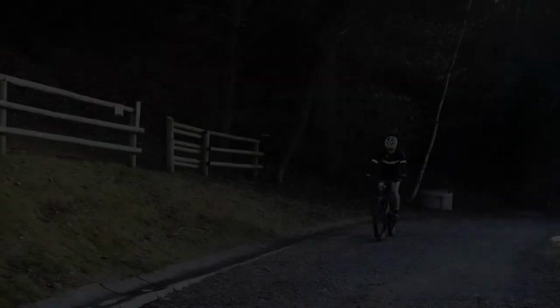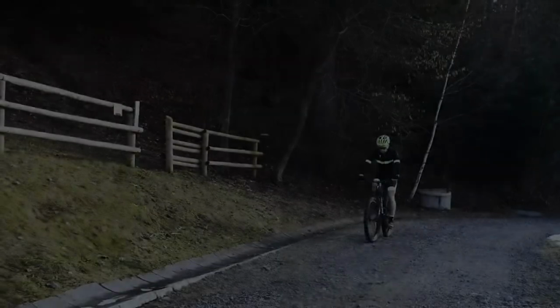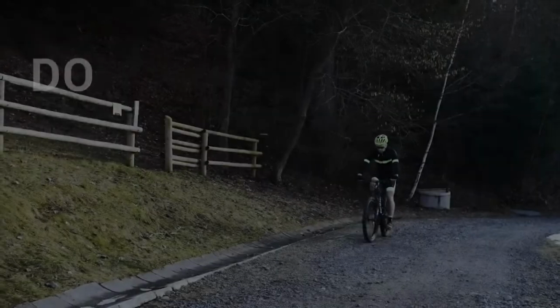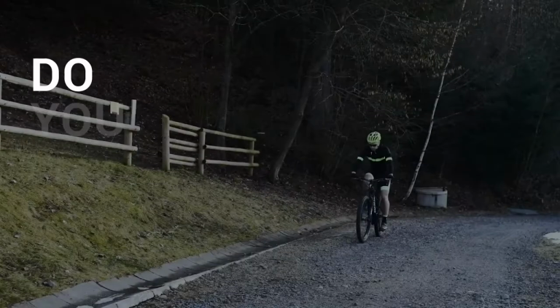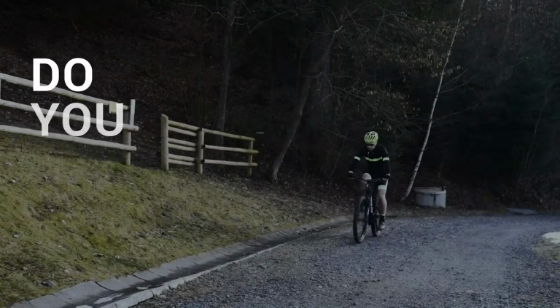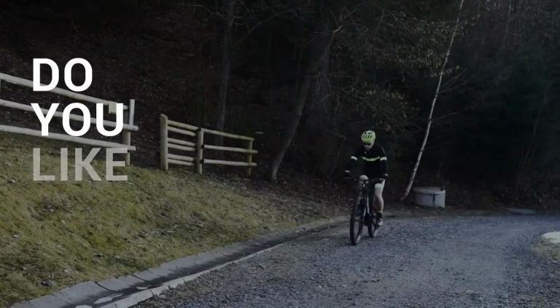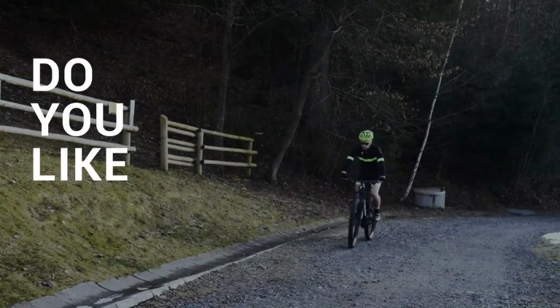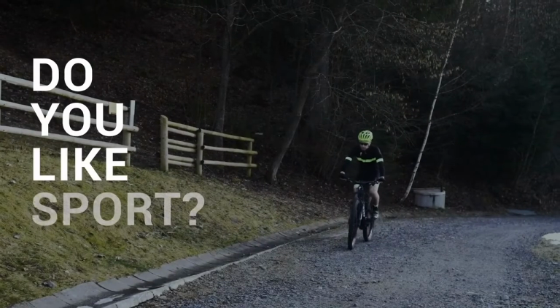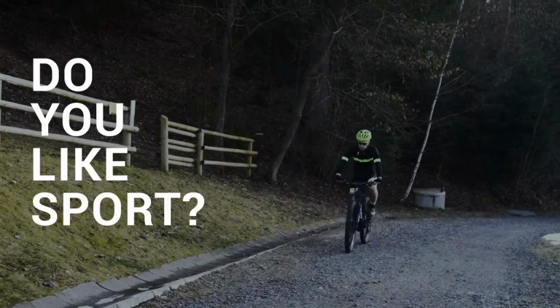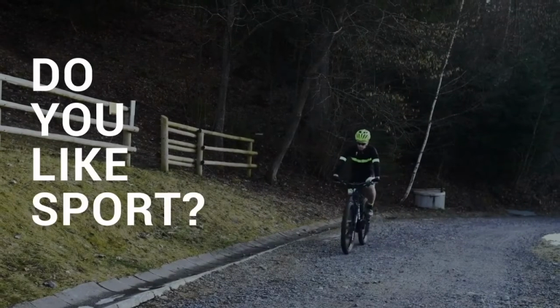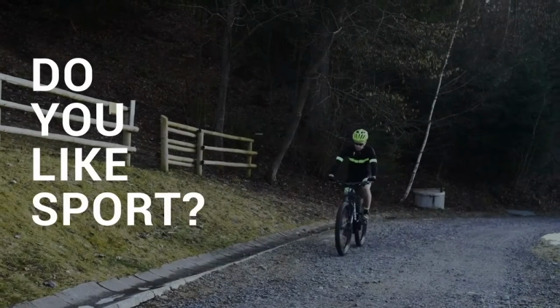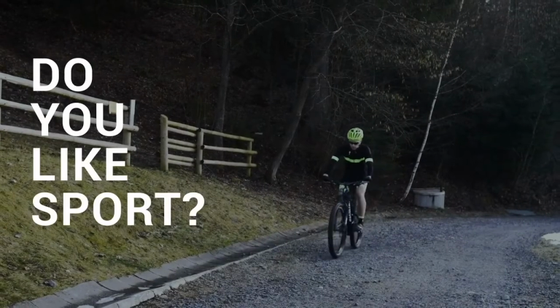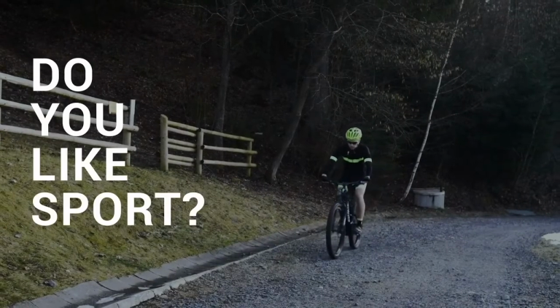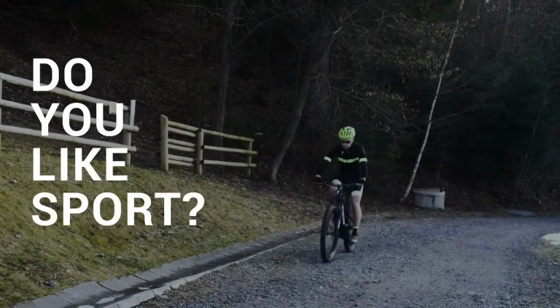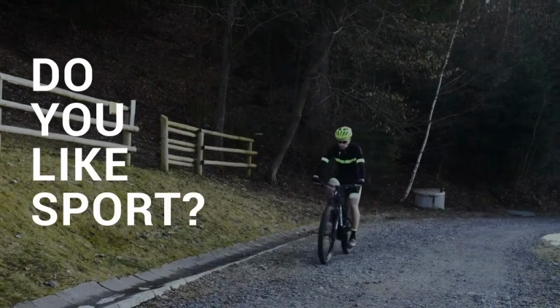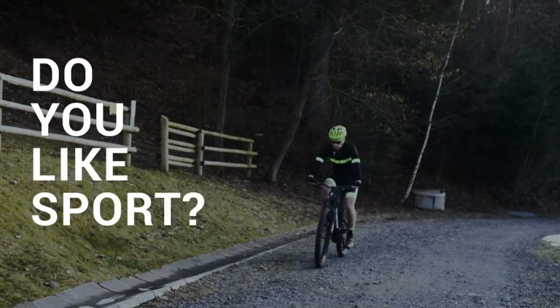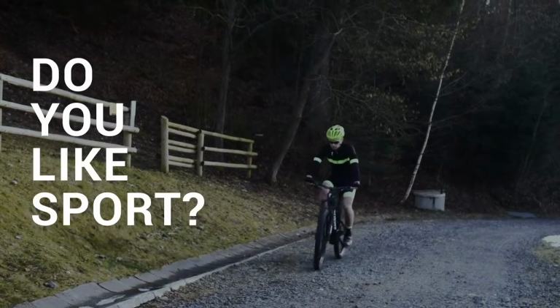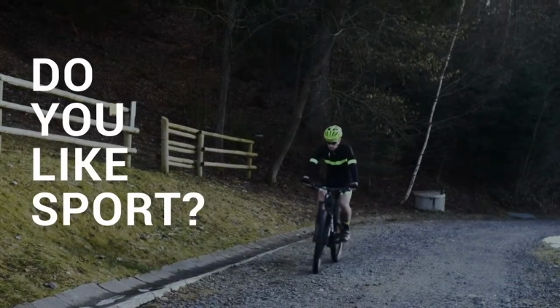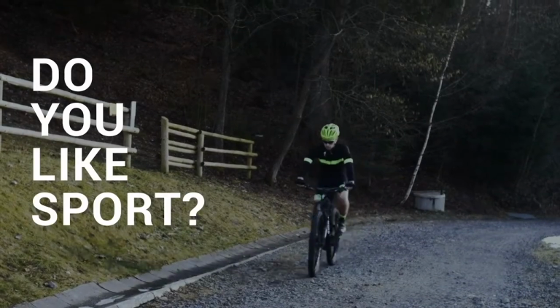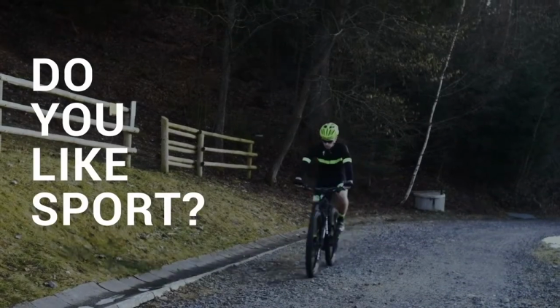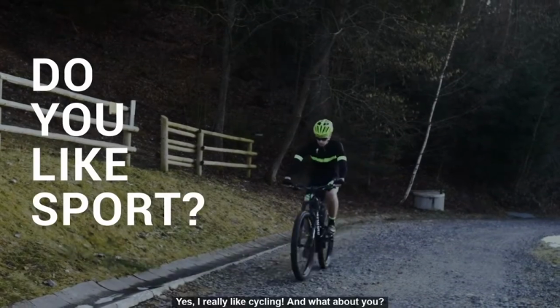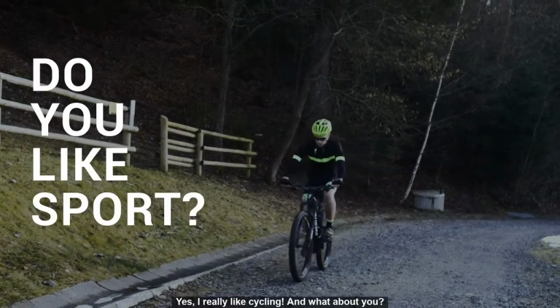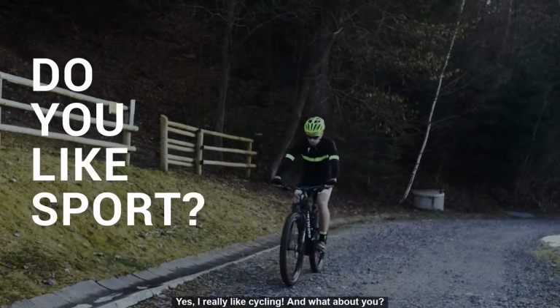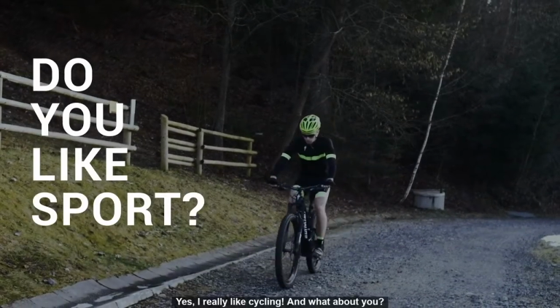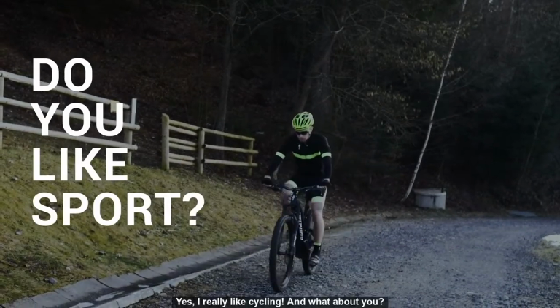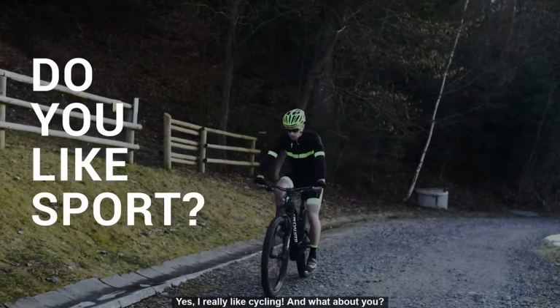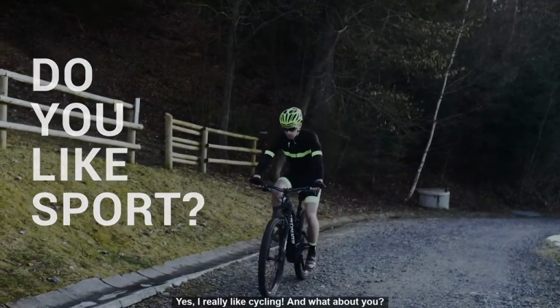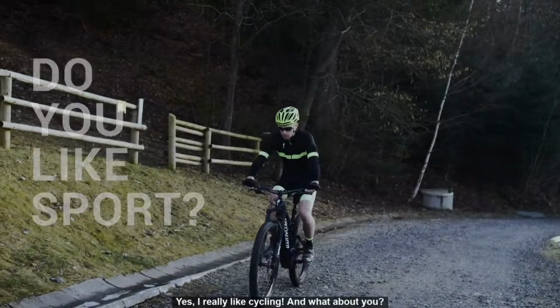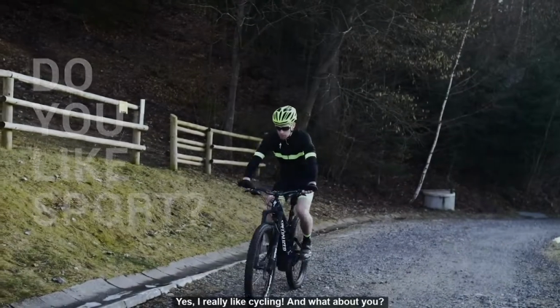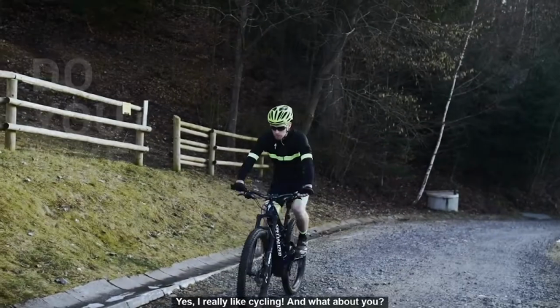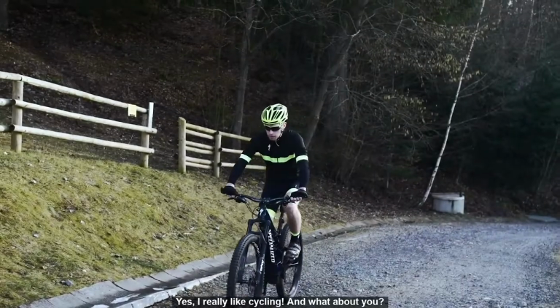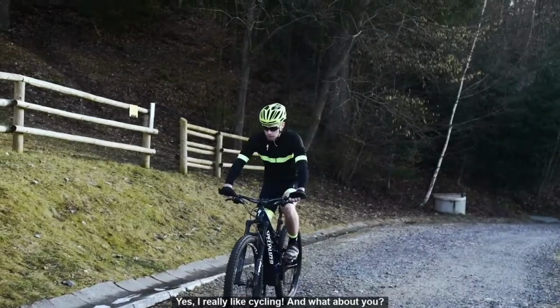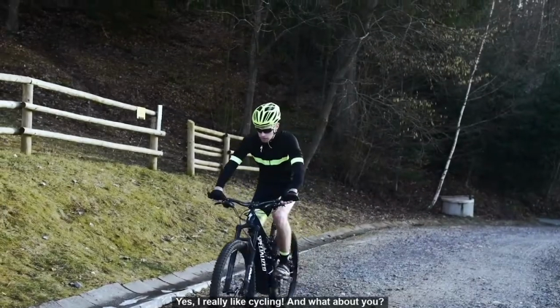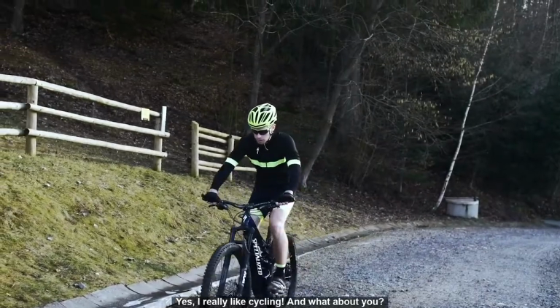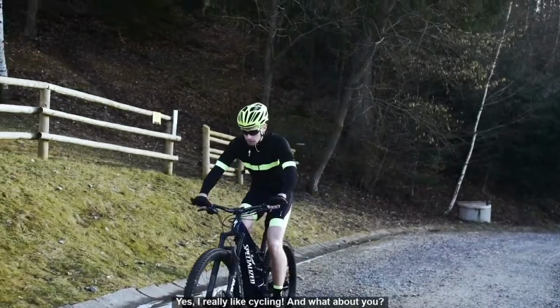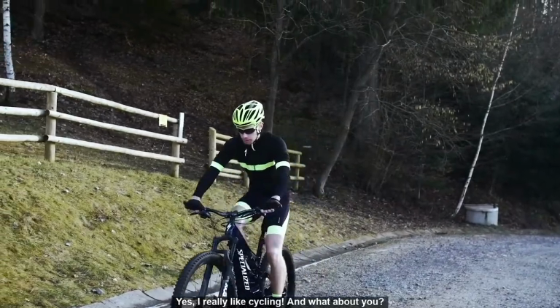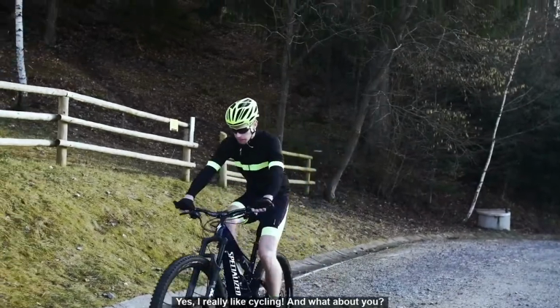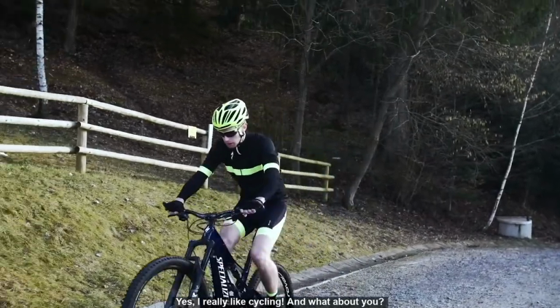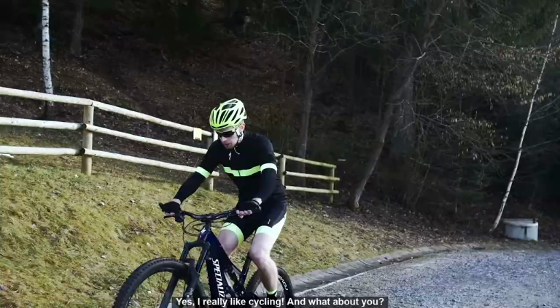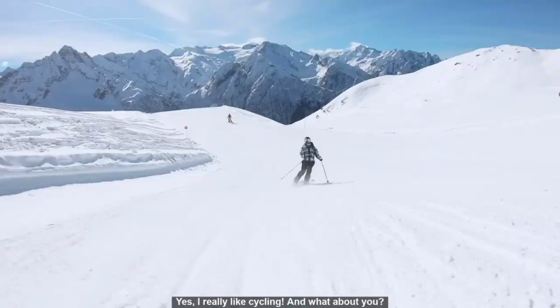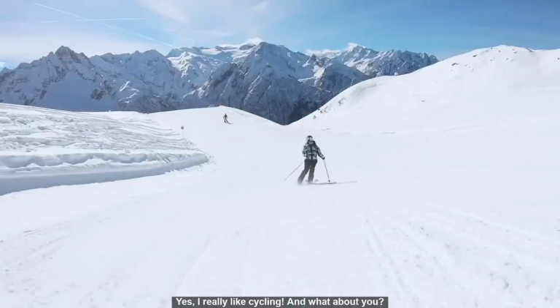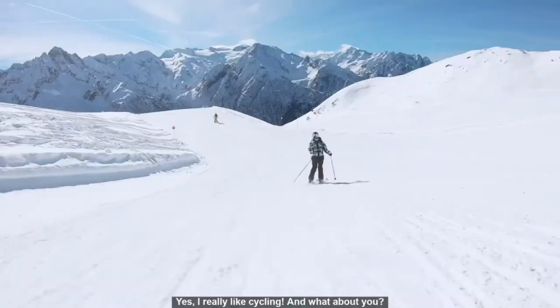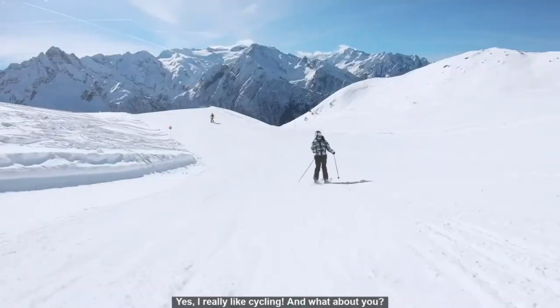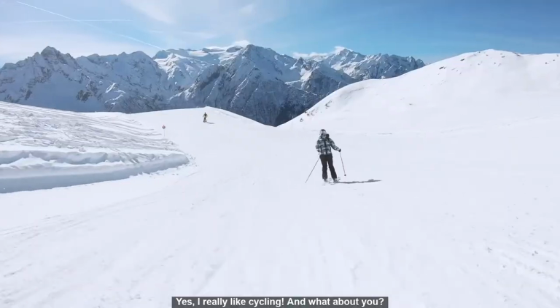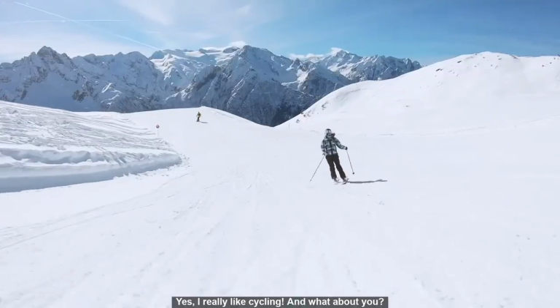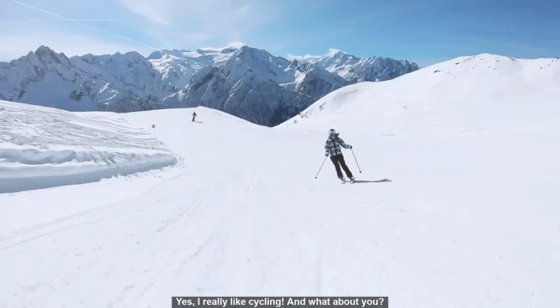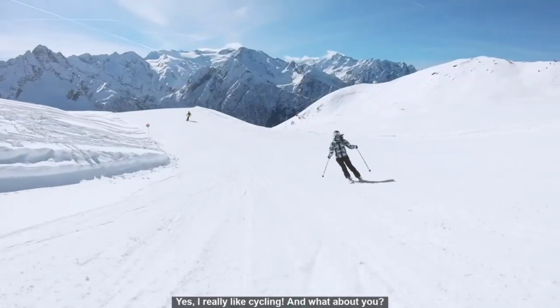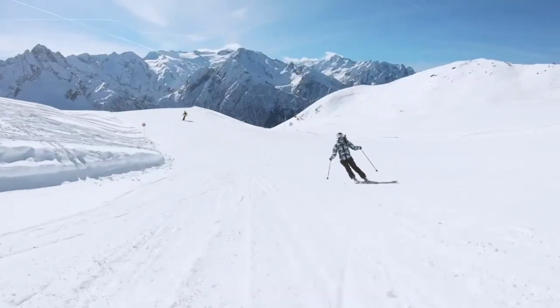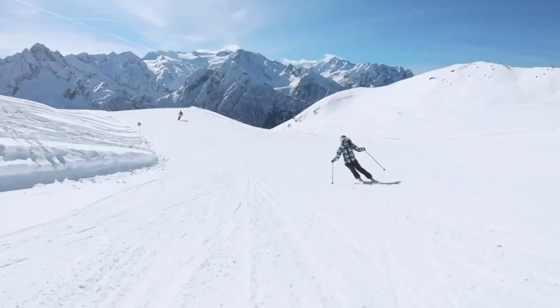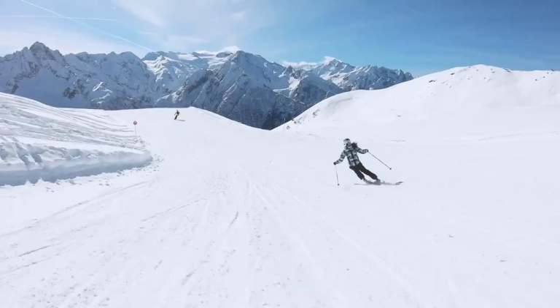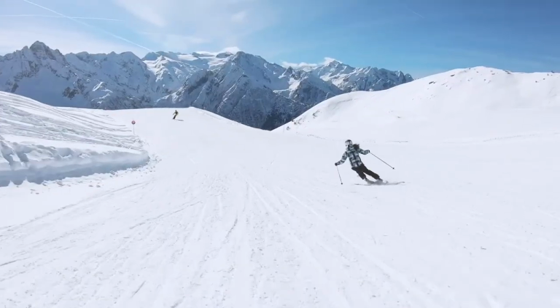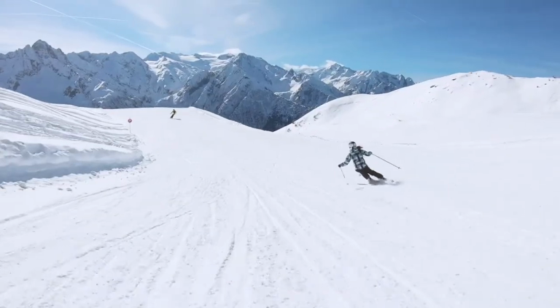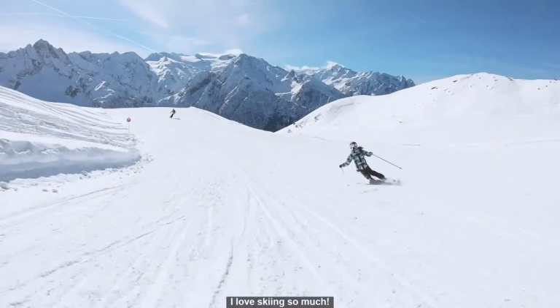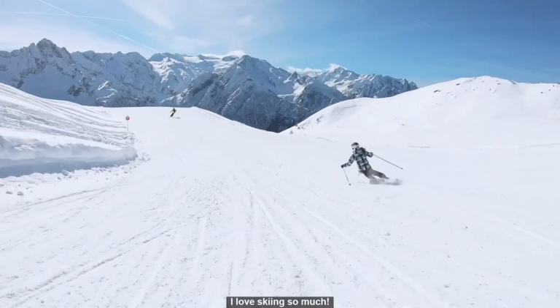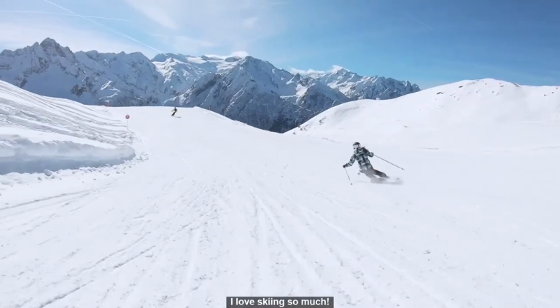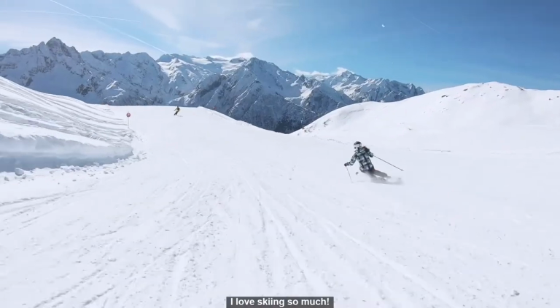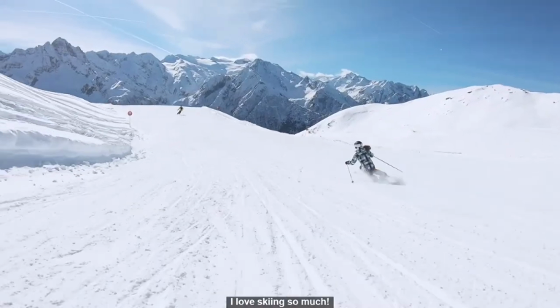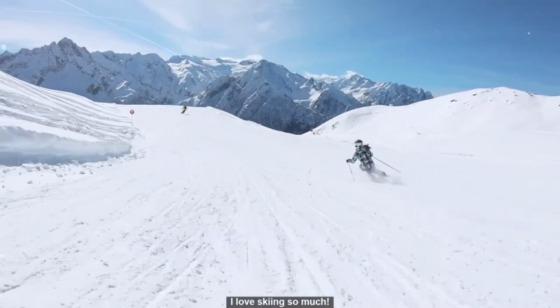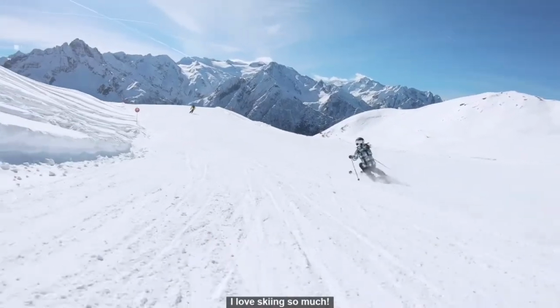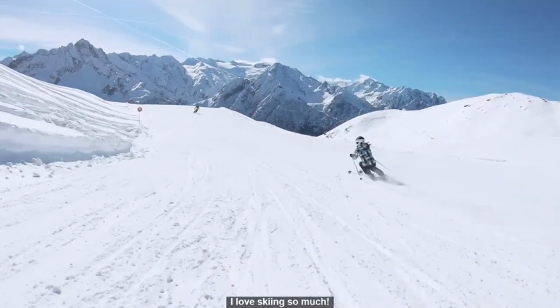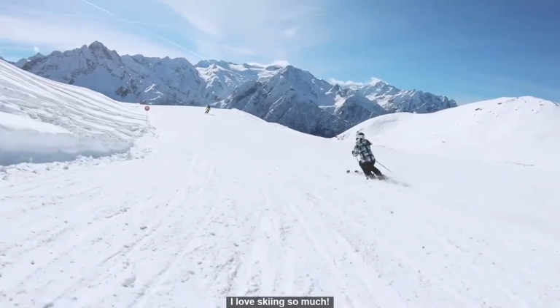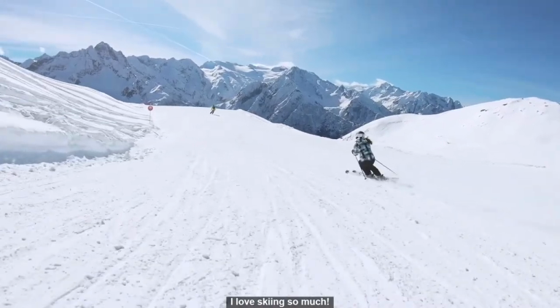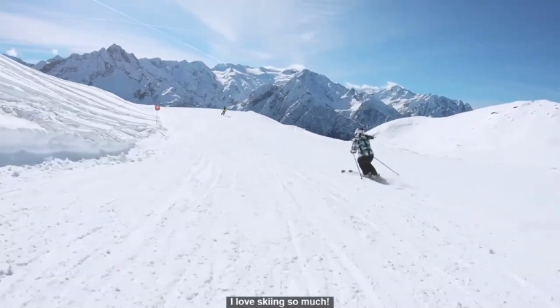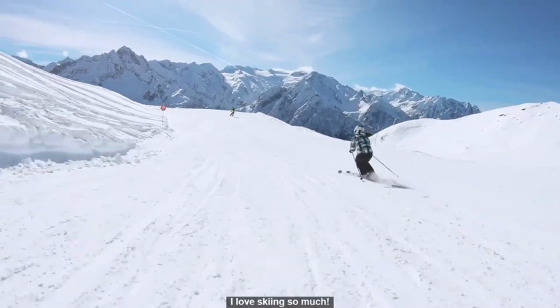Do you like sport? Yes, and I really like cycling. What about you? I love skiing so much.